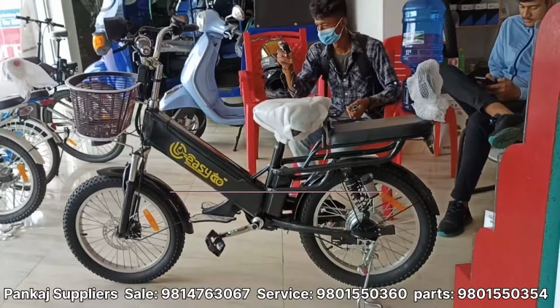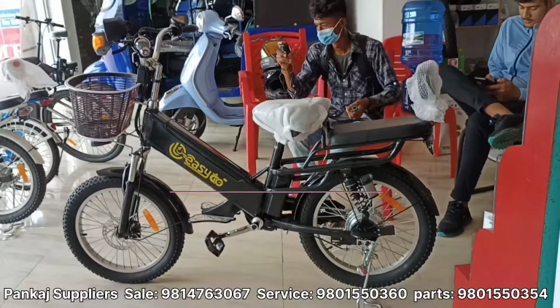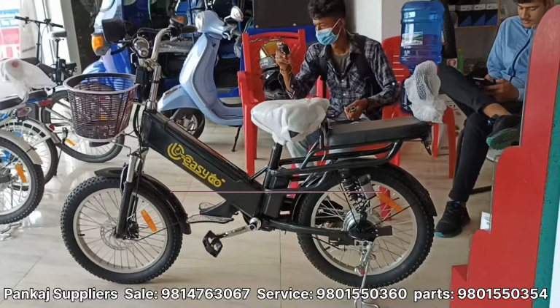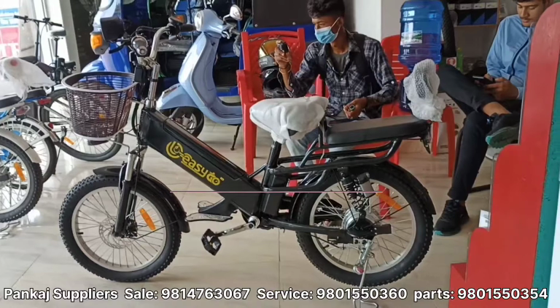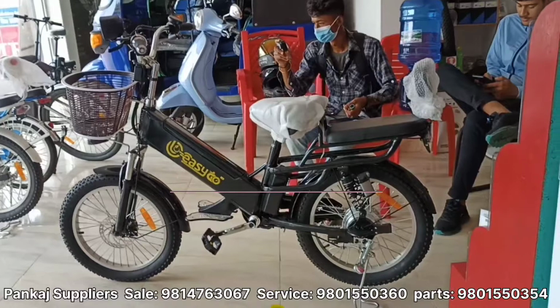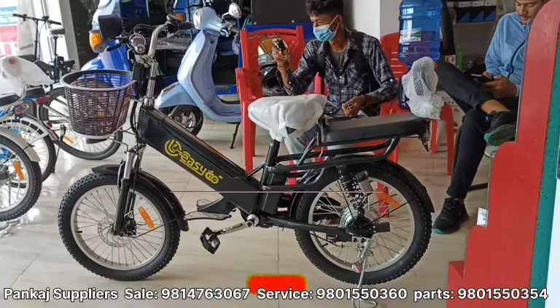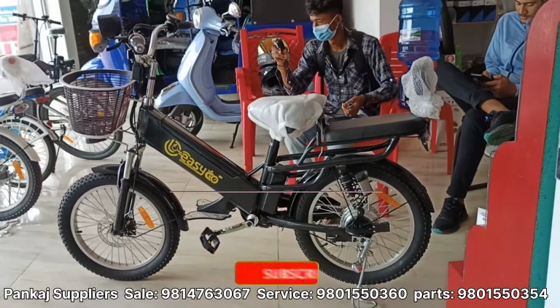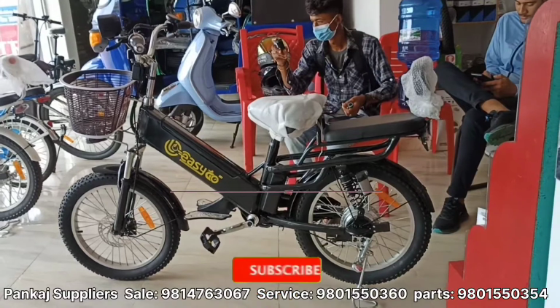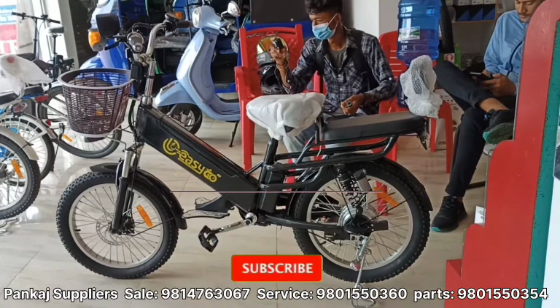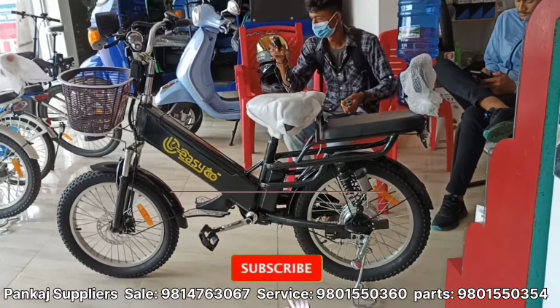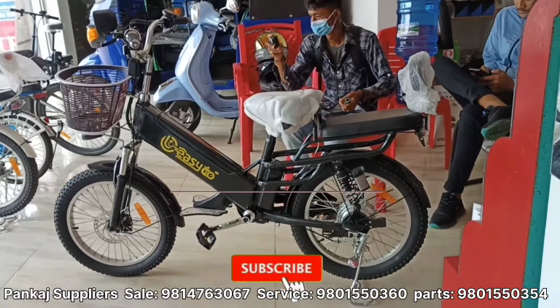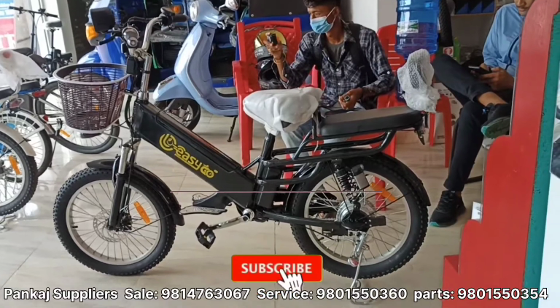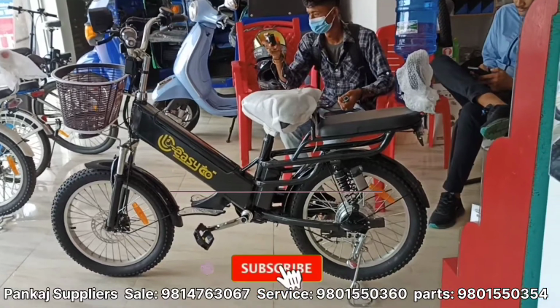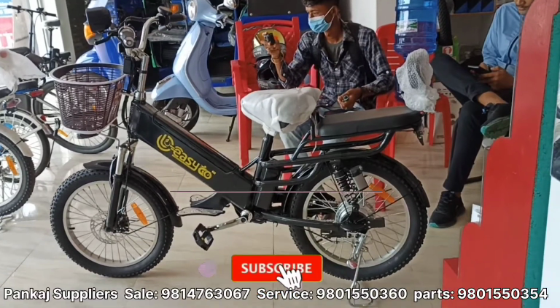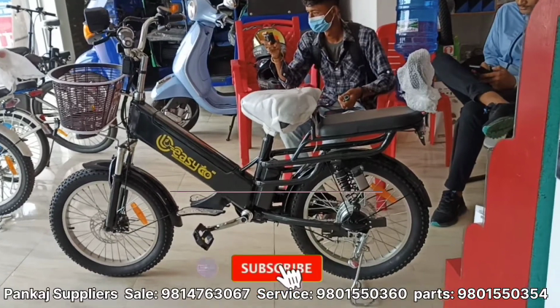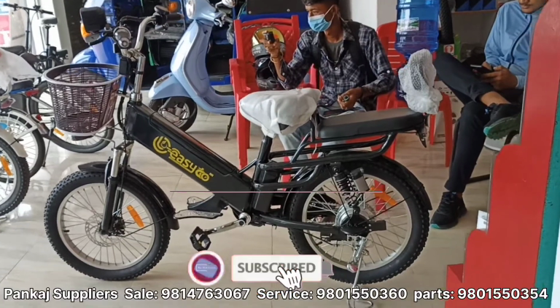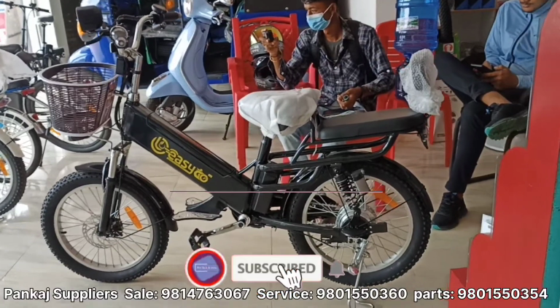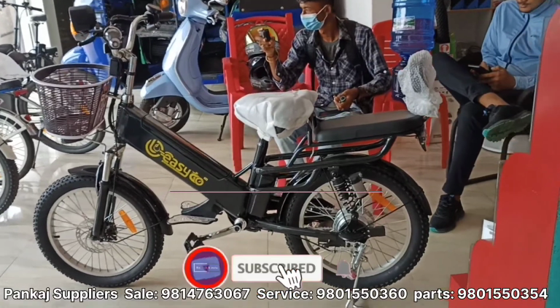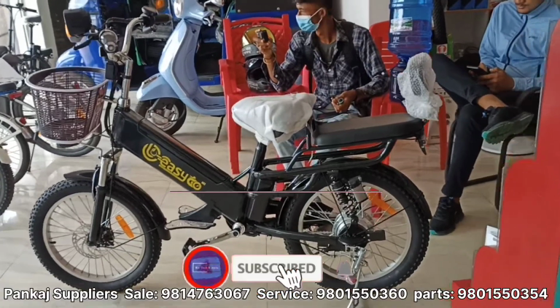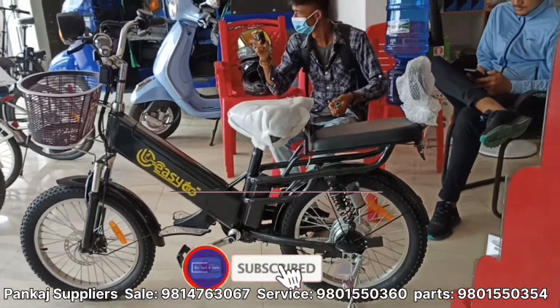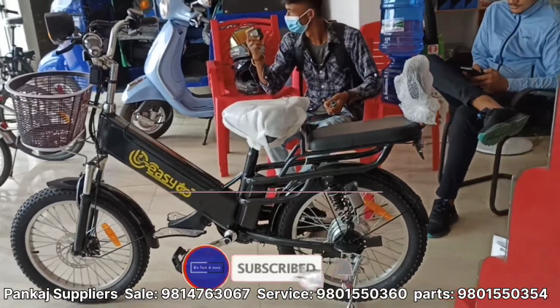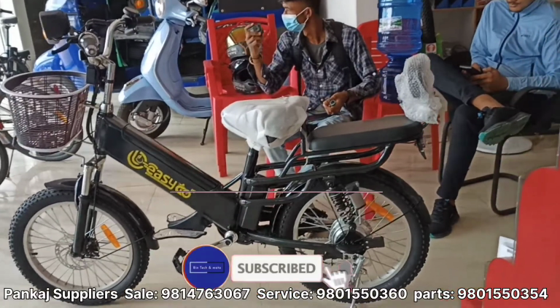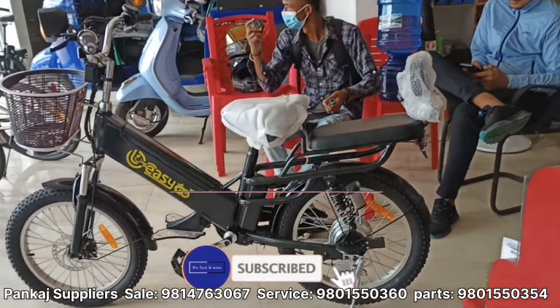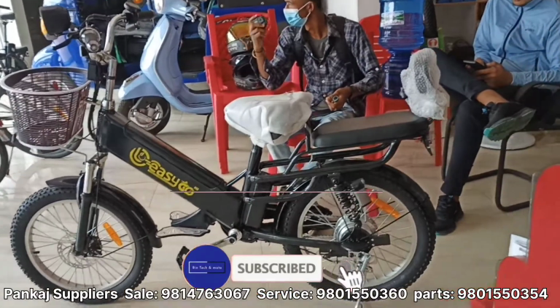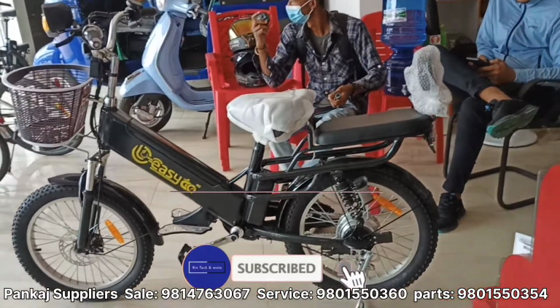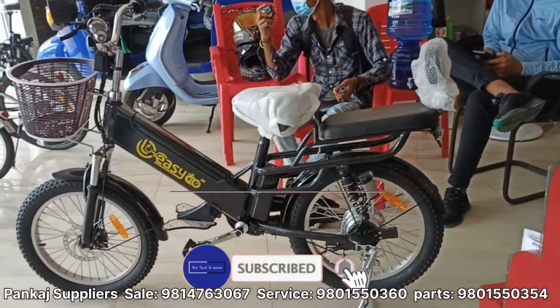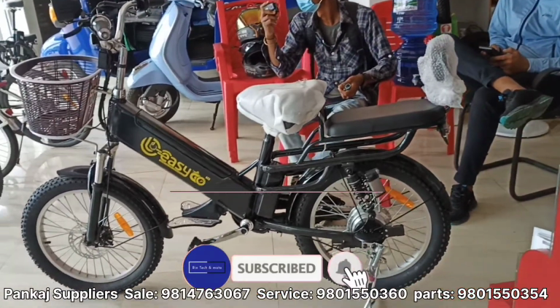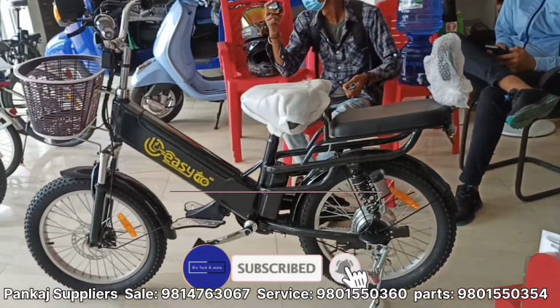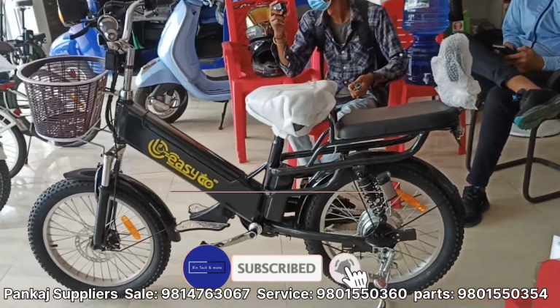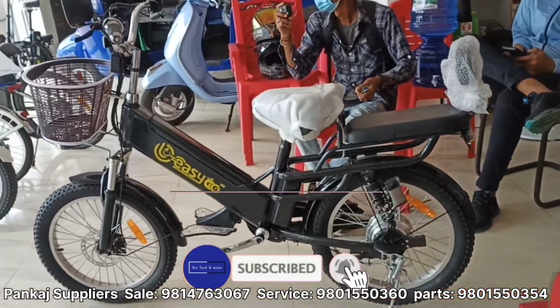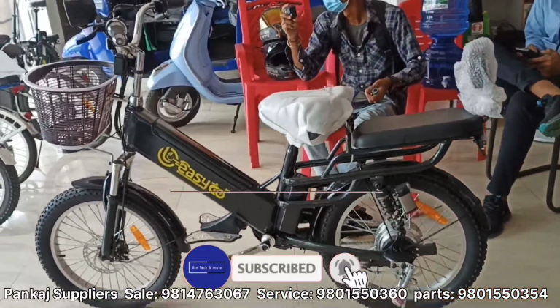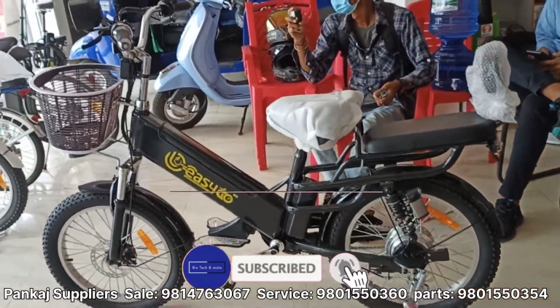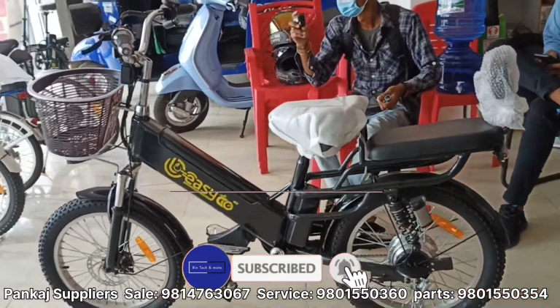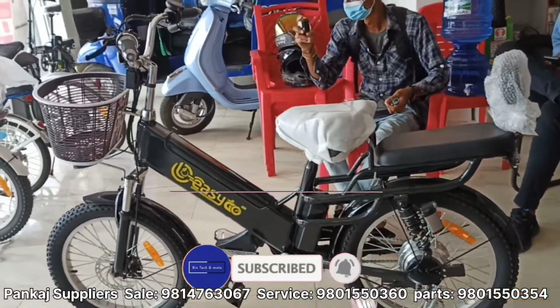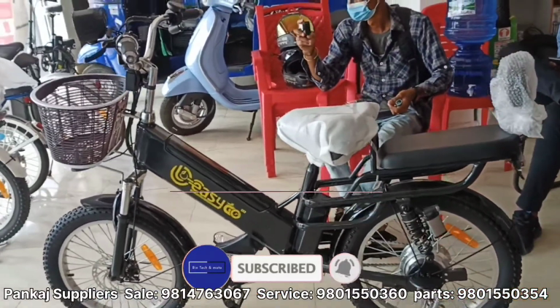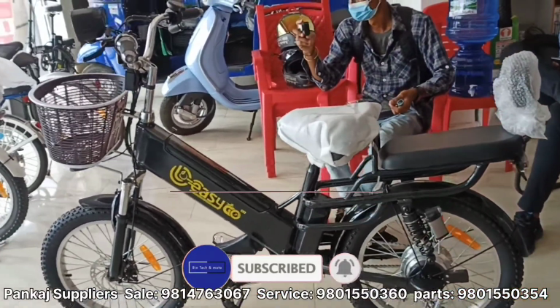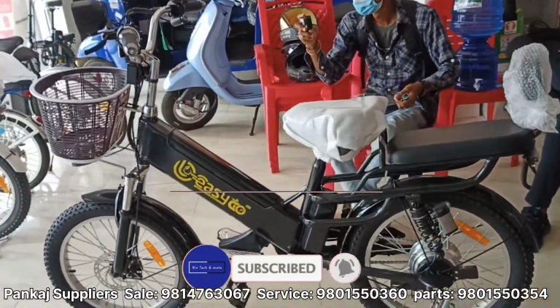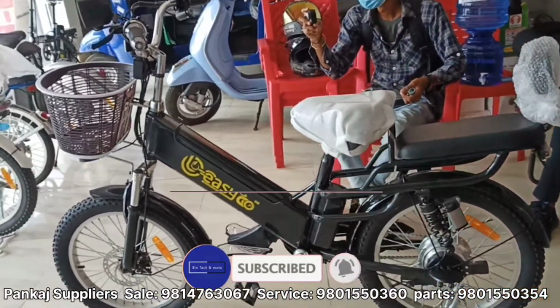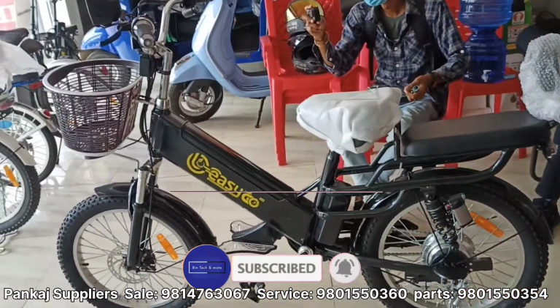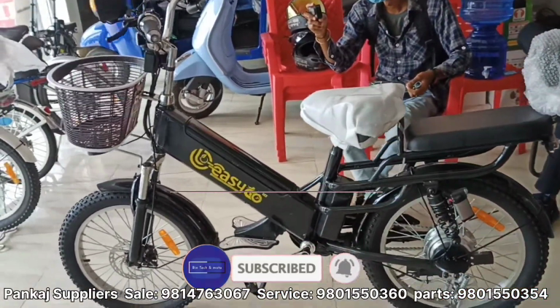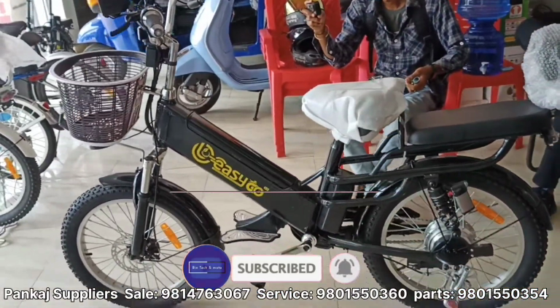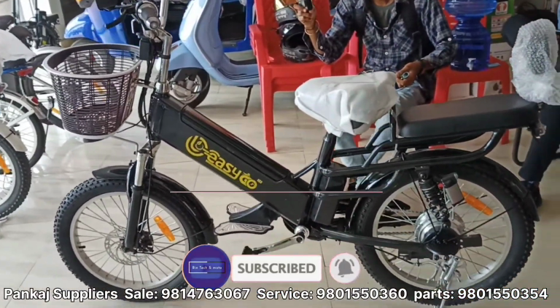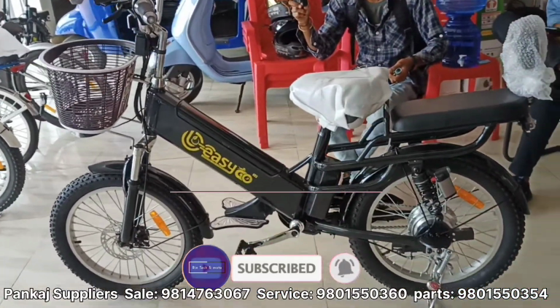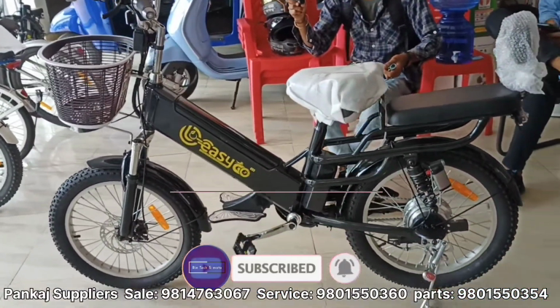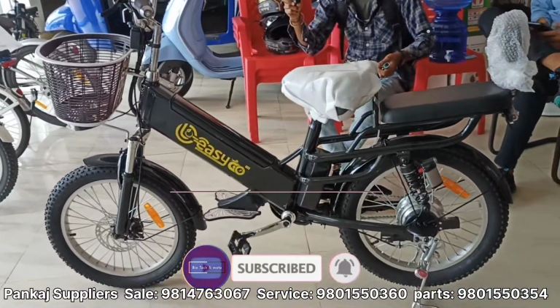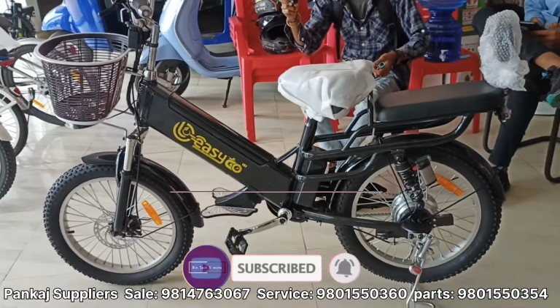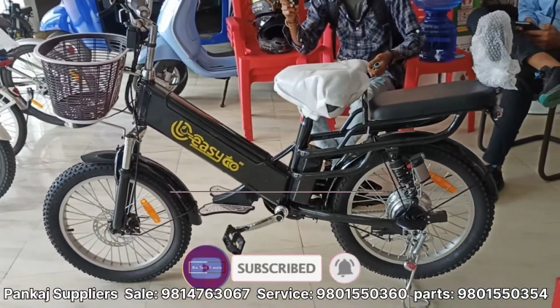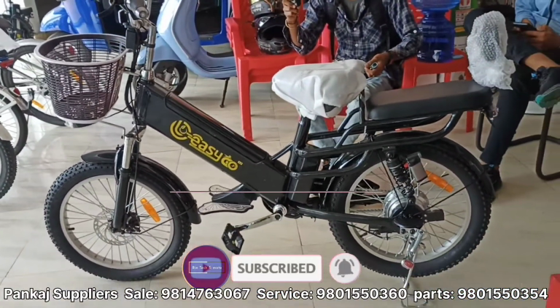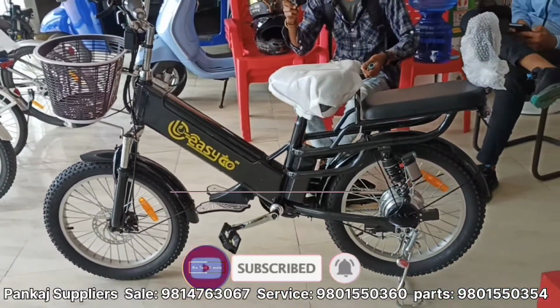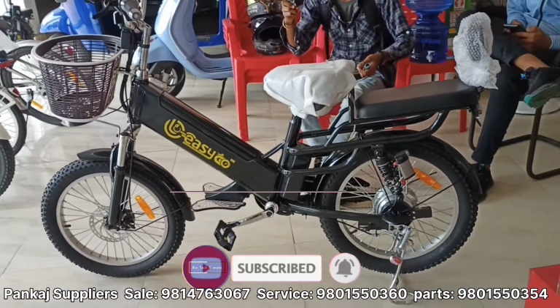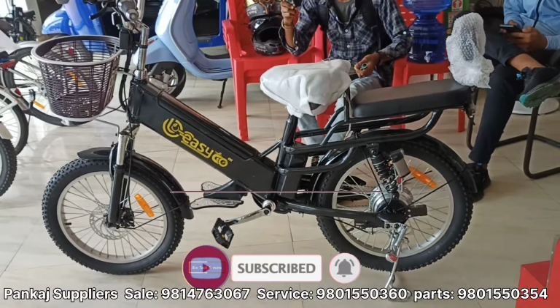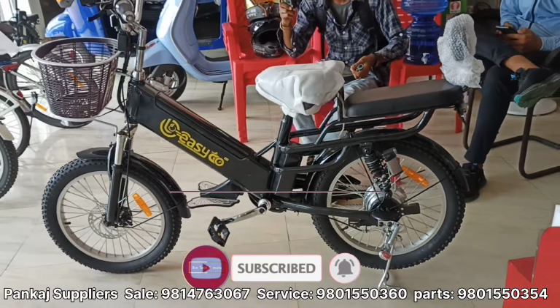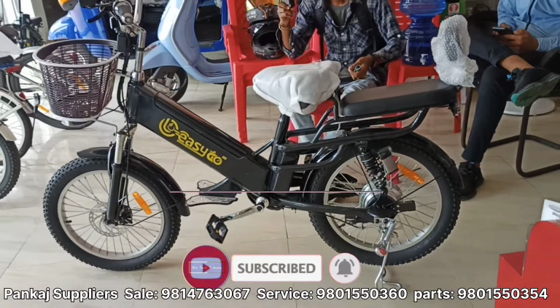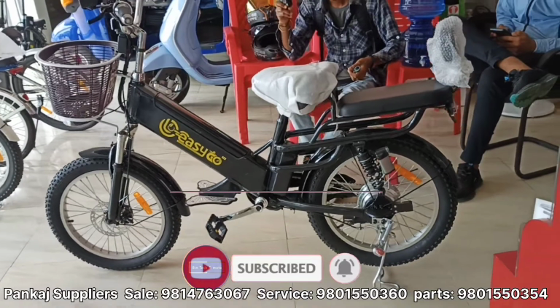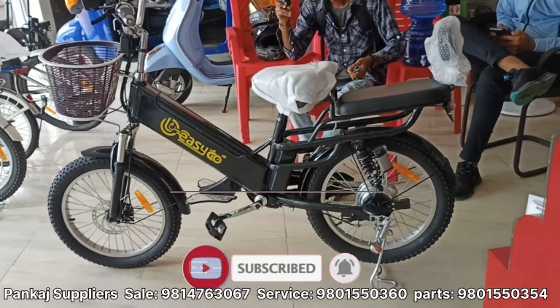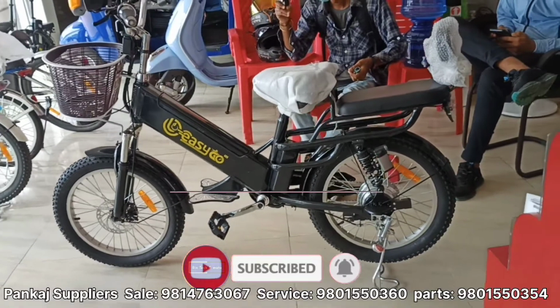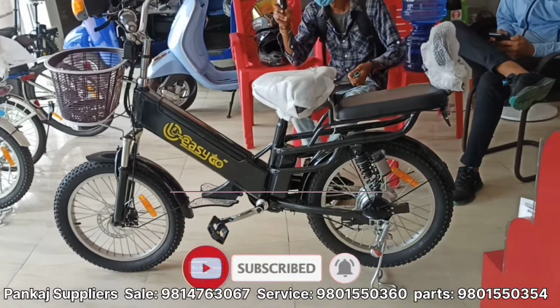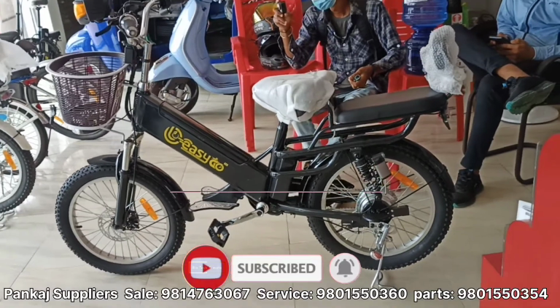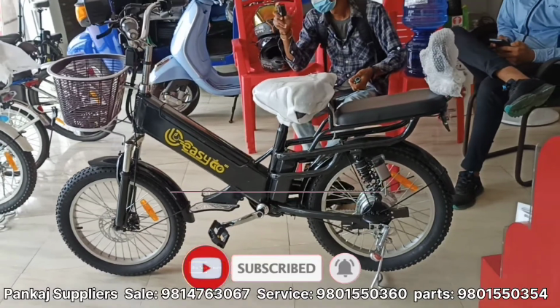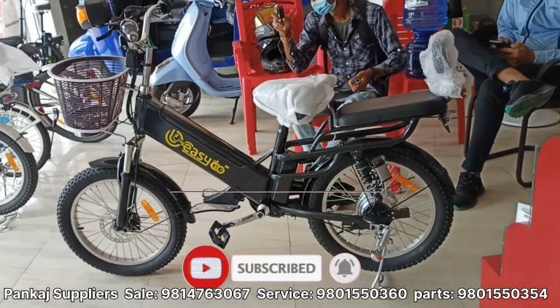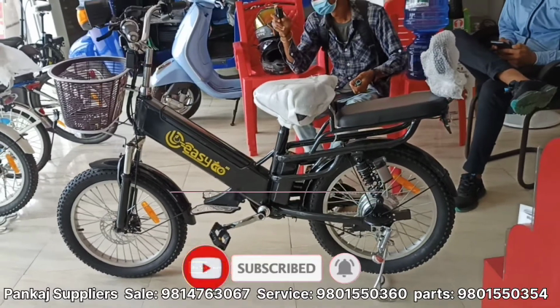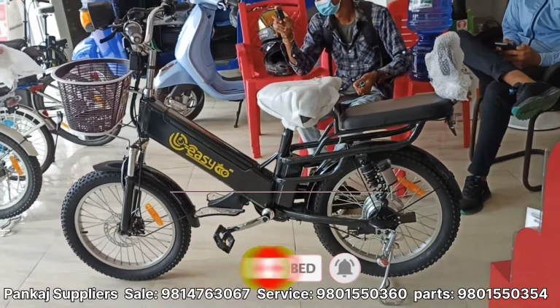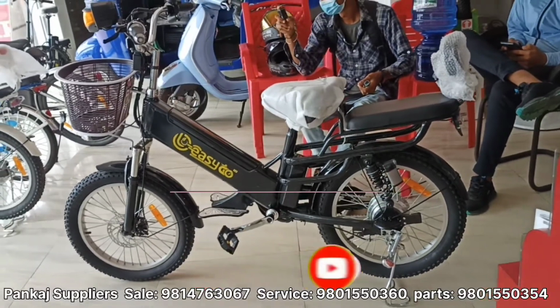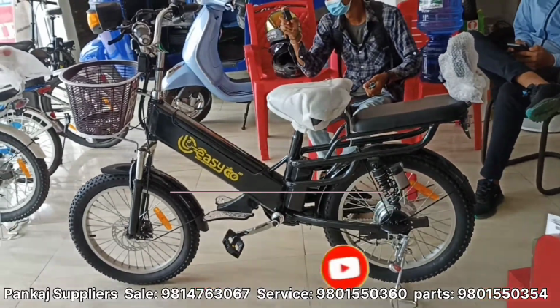Hello everyone, welcome back to my YouTube channel. Today is the ferry, the electric cycle, the EZGO electric cycle.